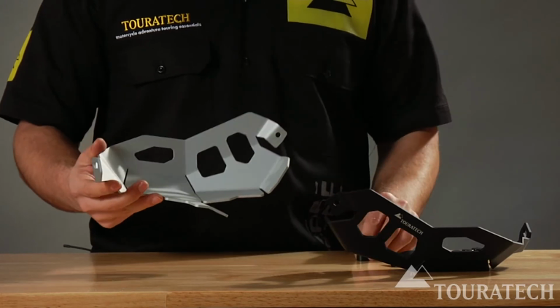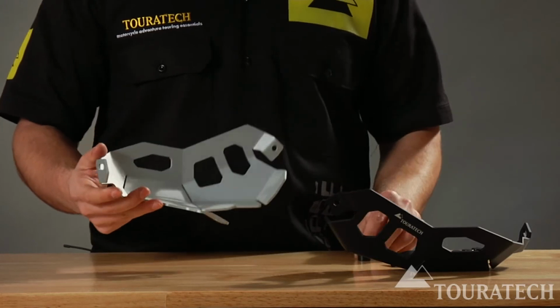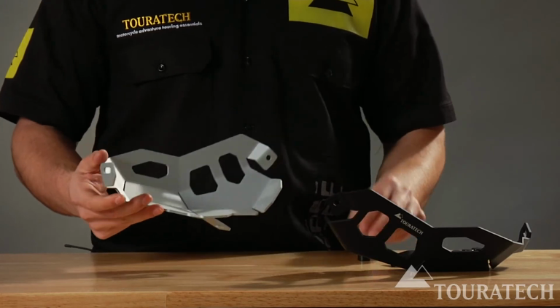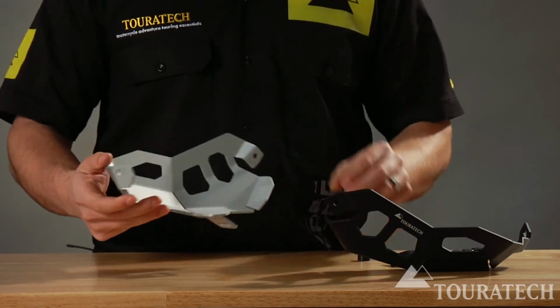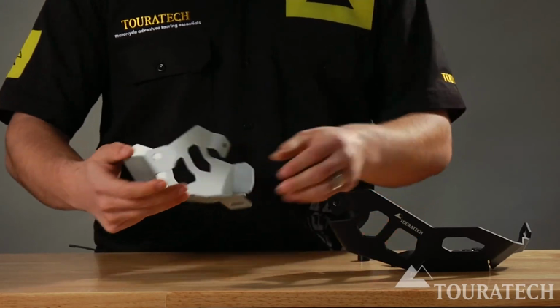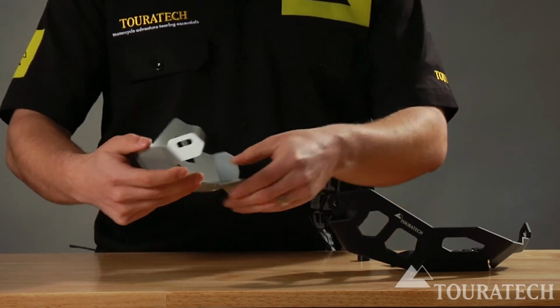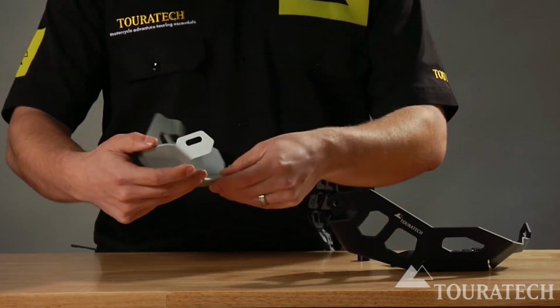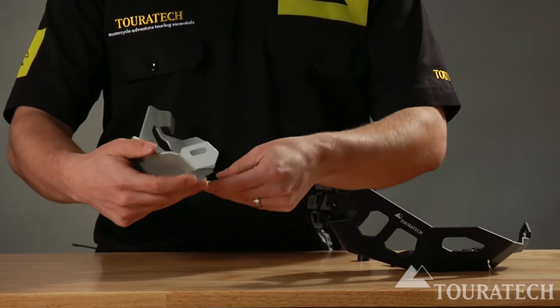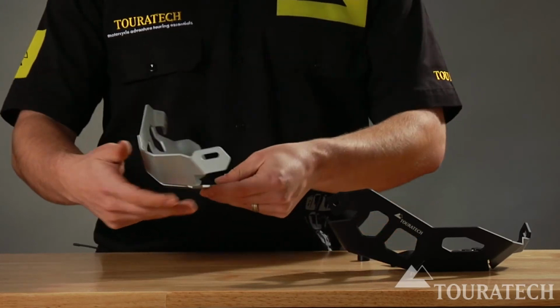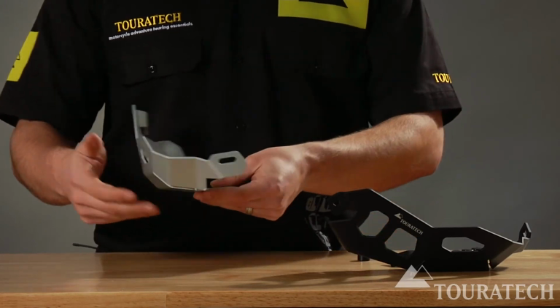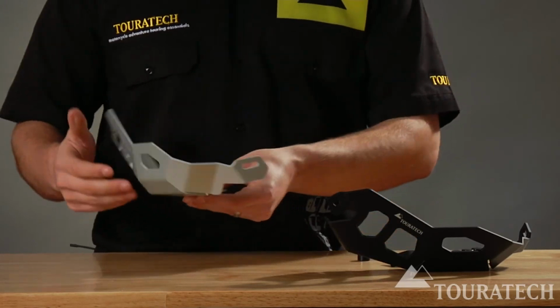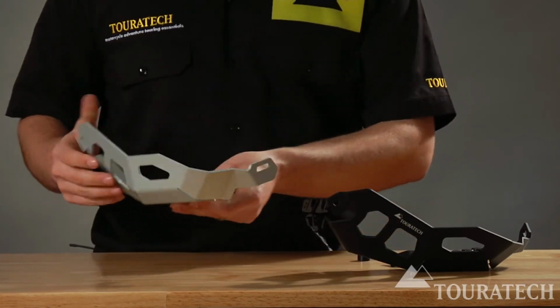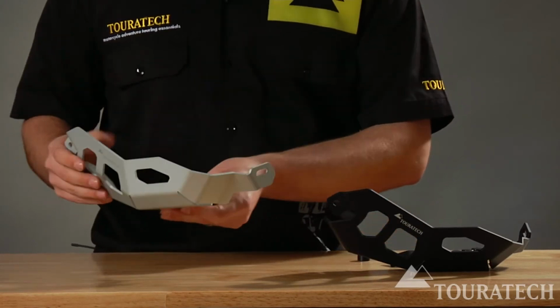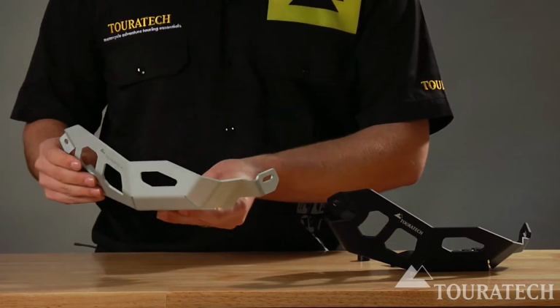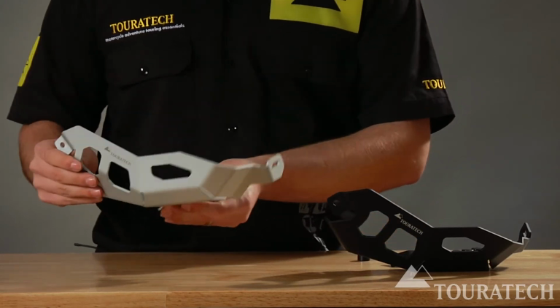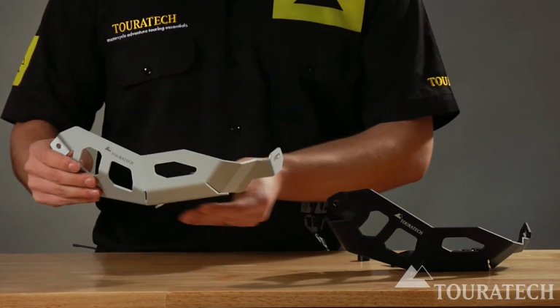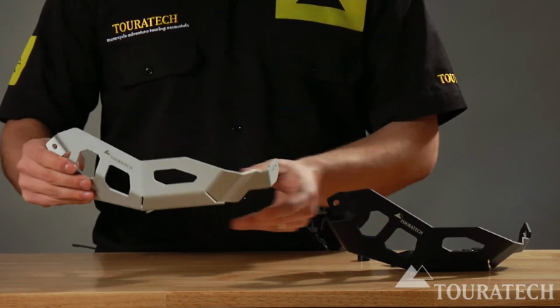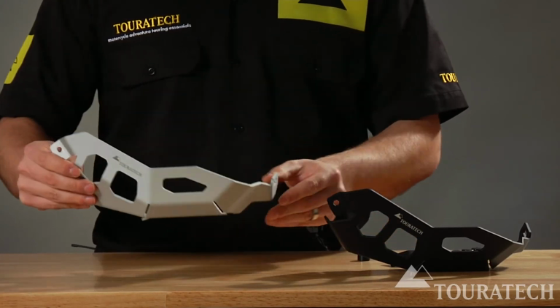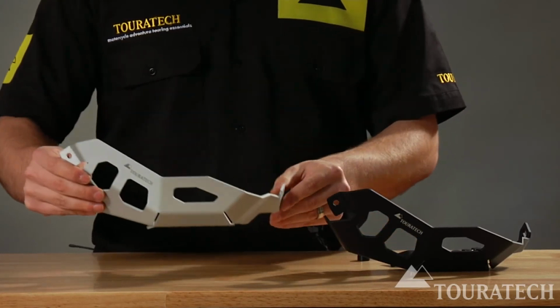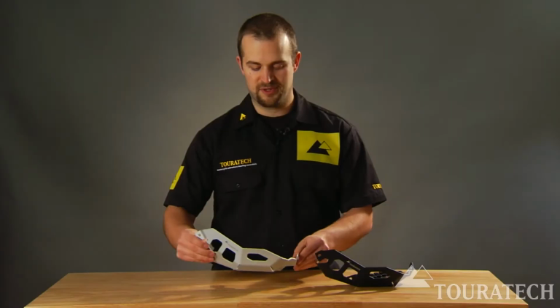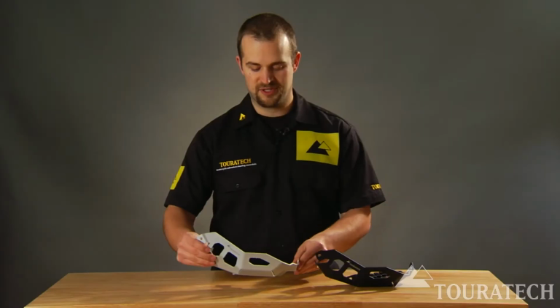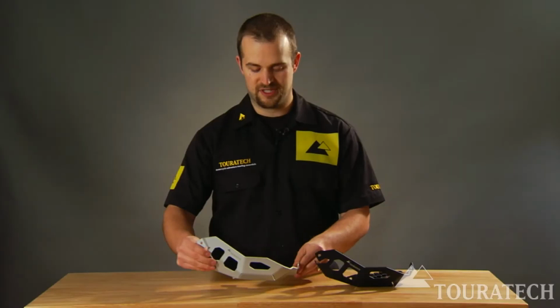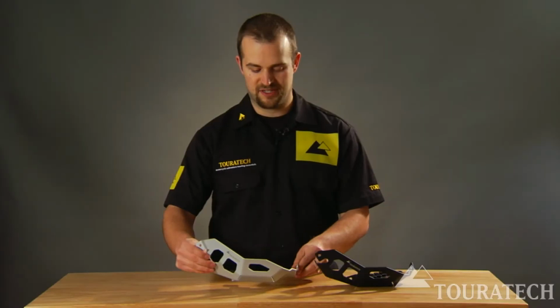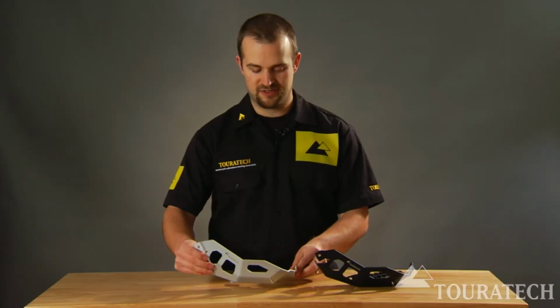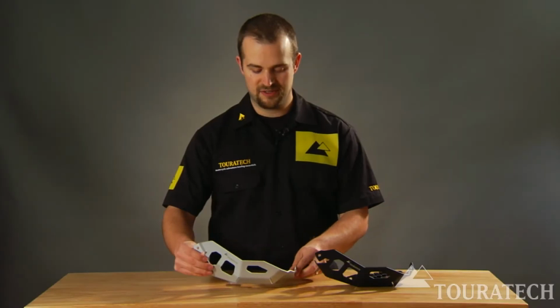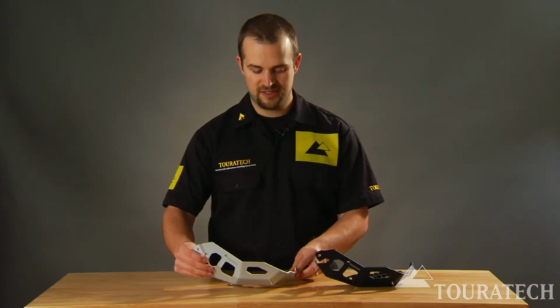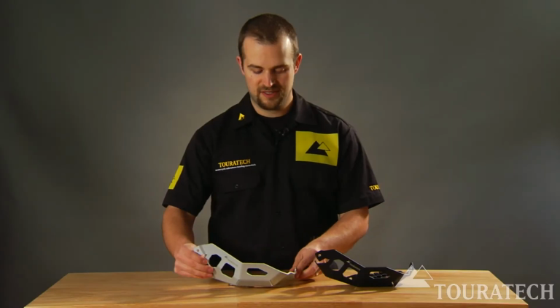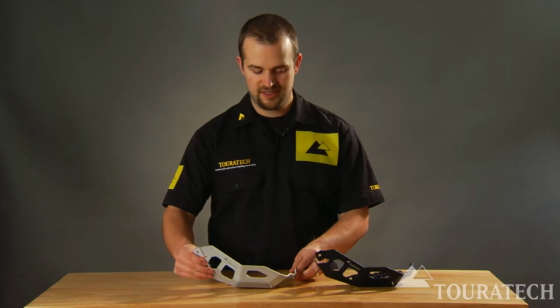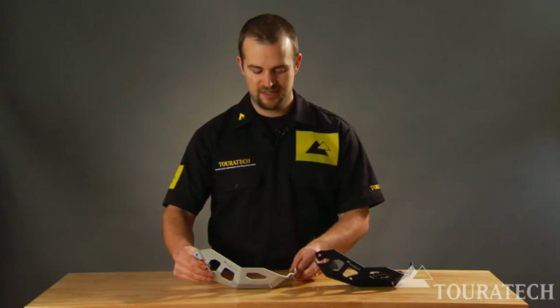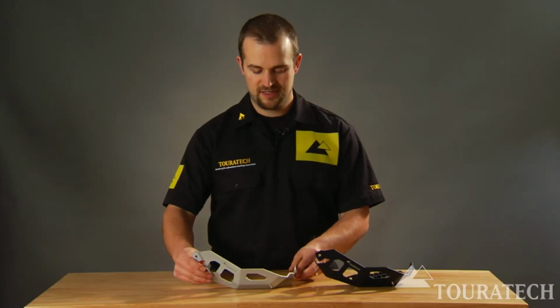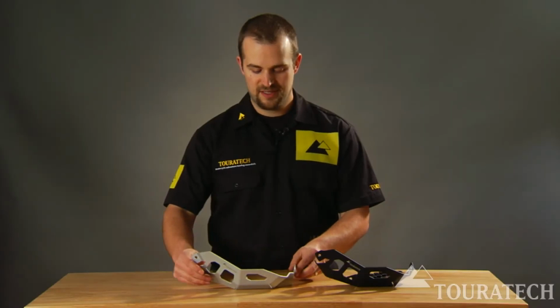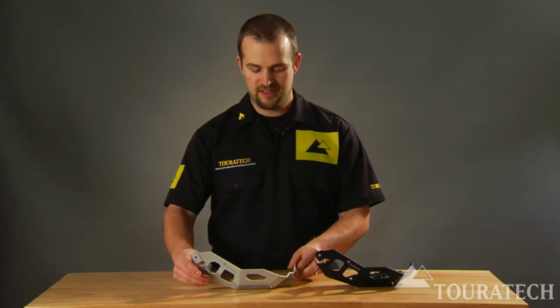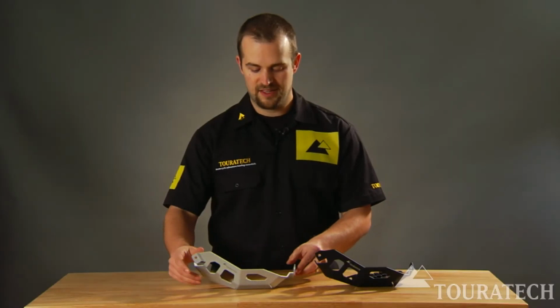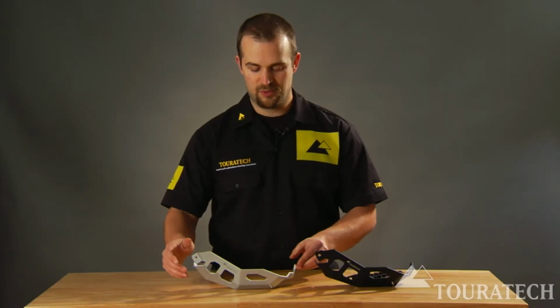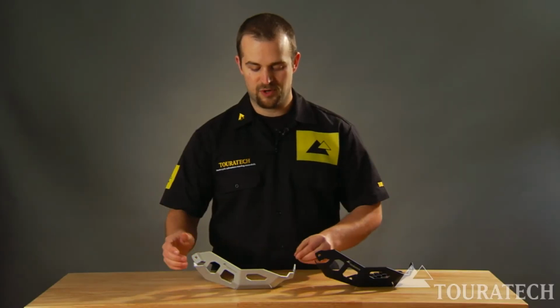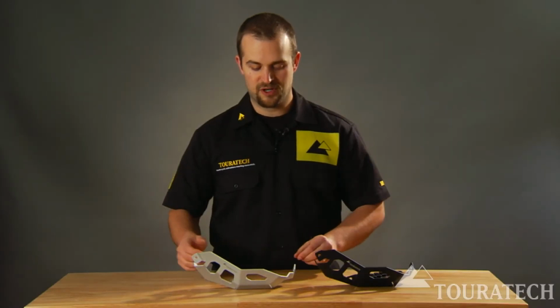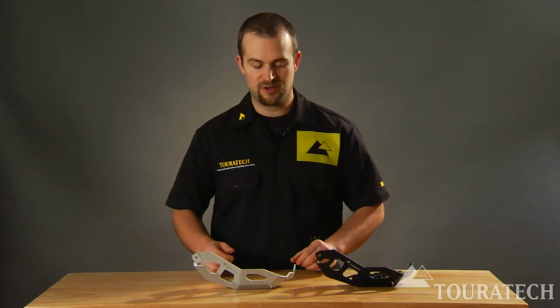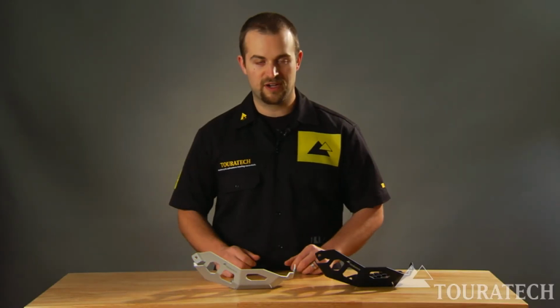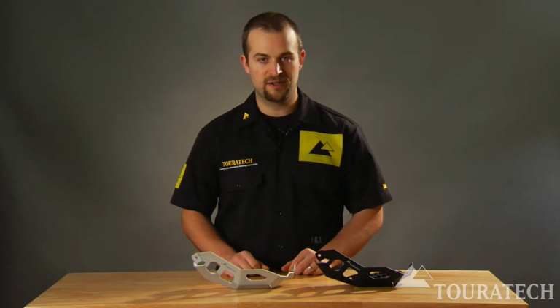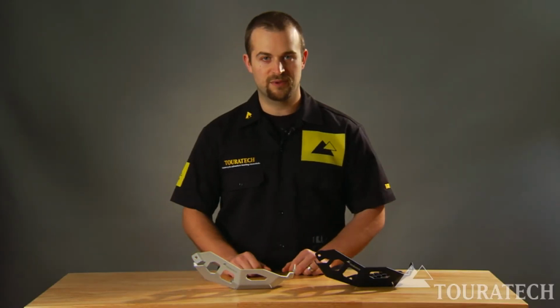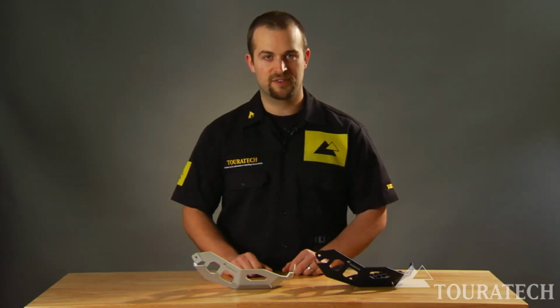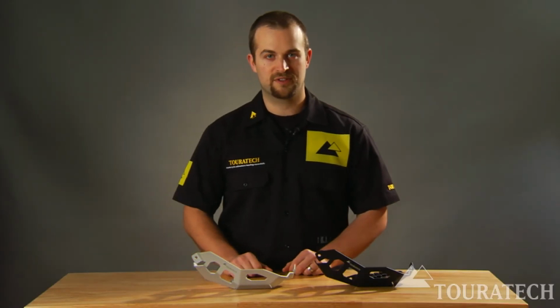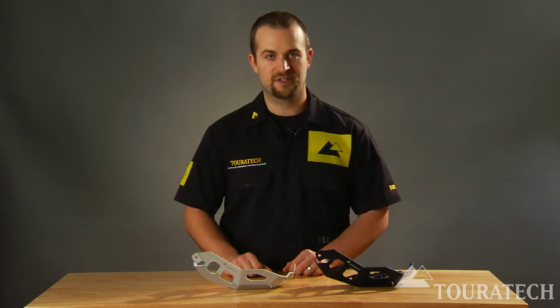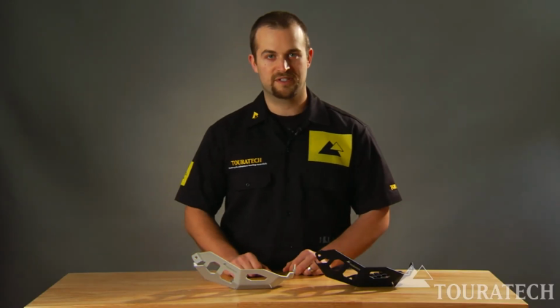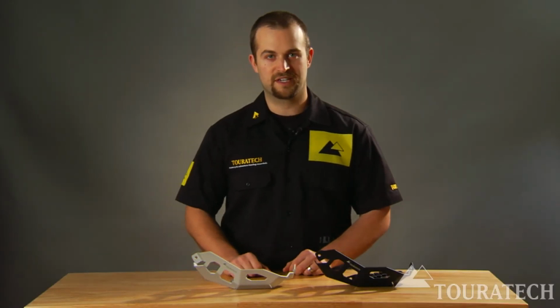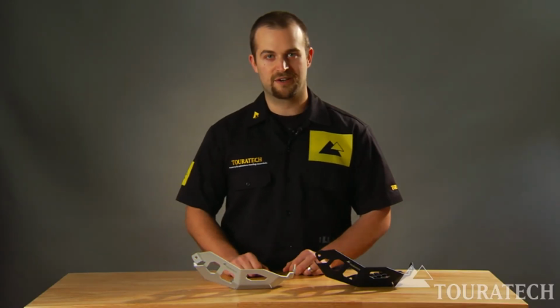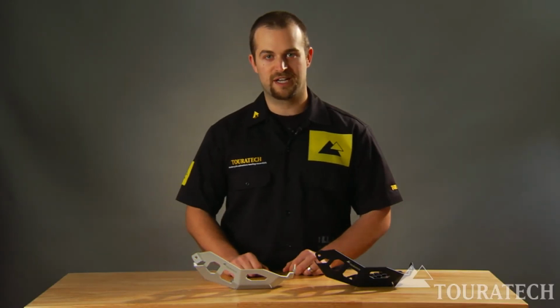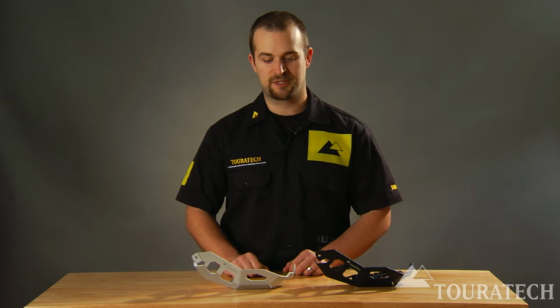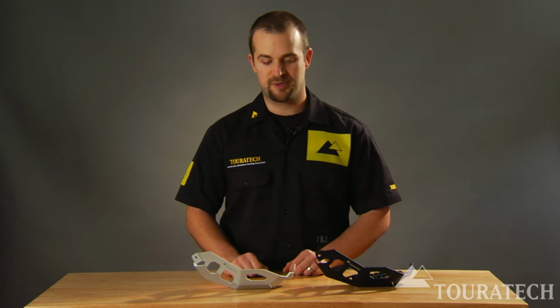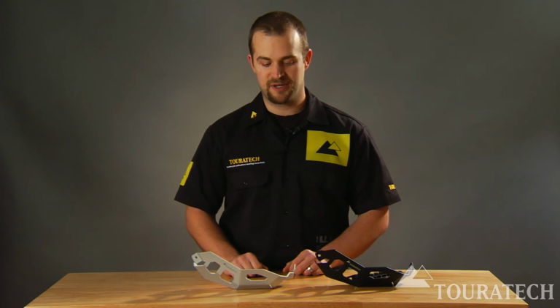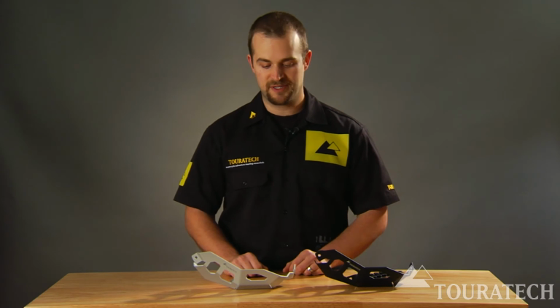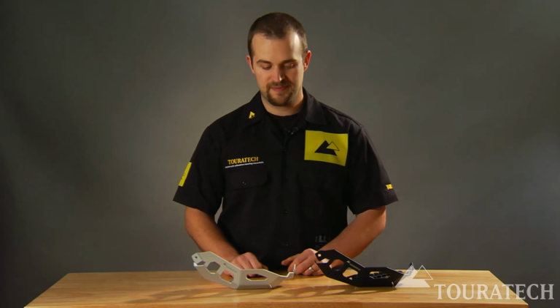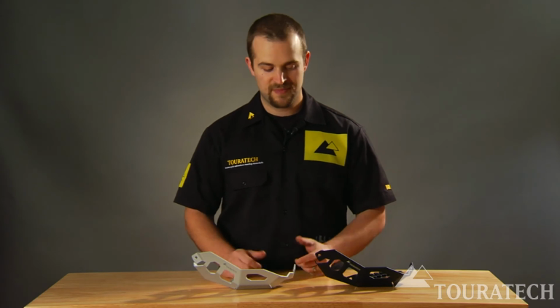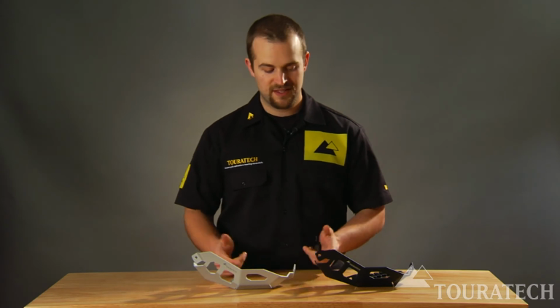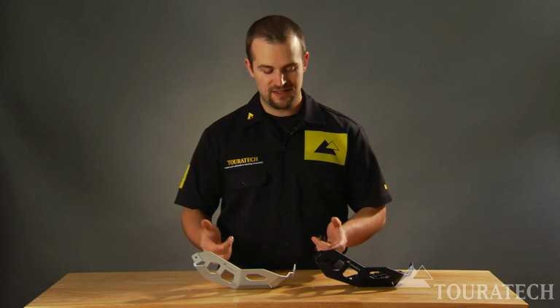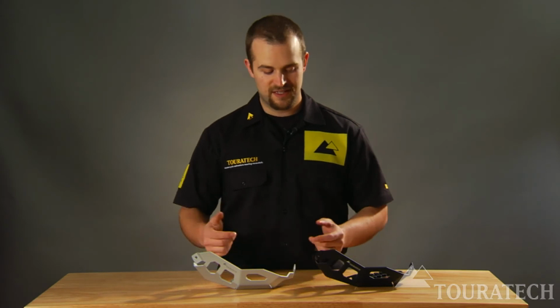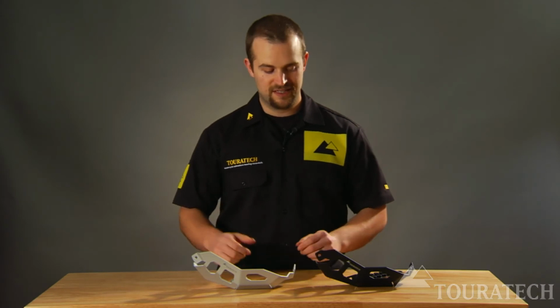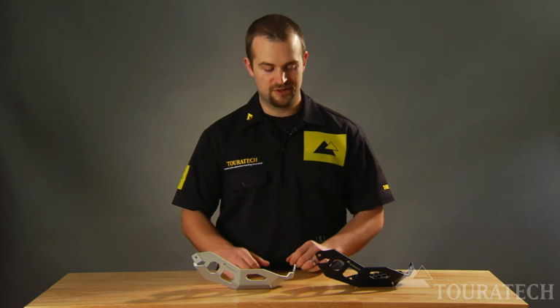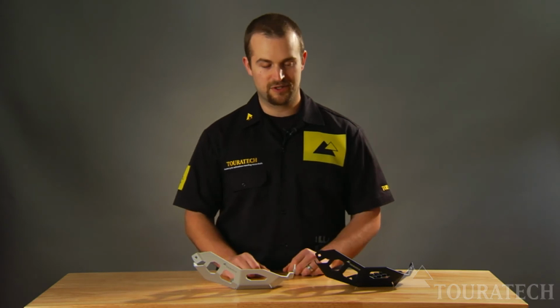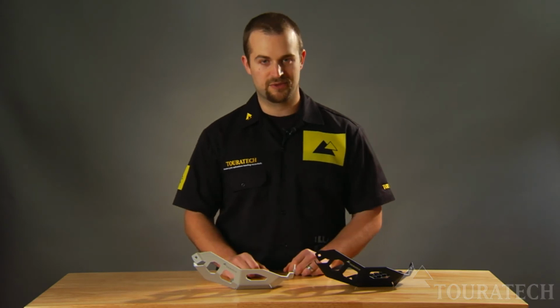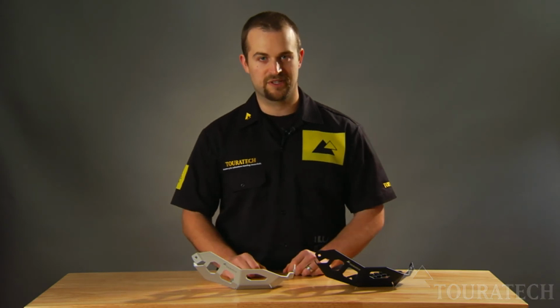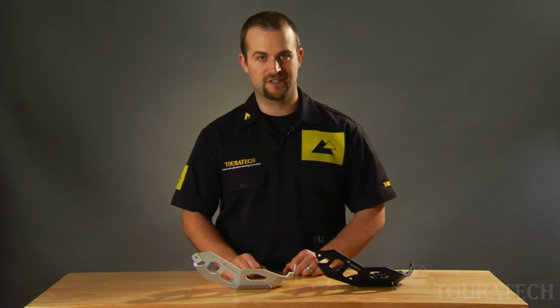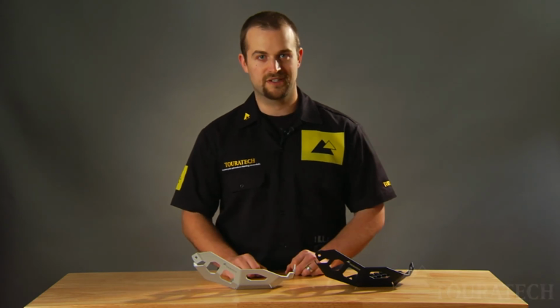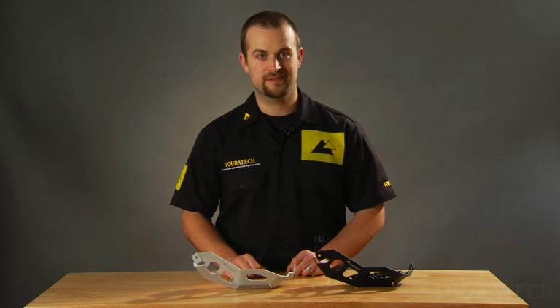These guards are real important to have on your motorcycle. They work great with the Touratech crash bars, and they look really good.